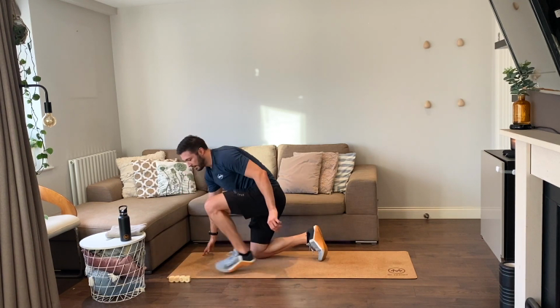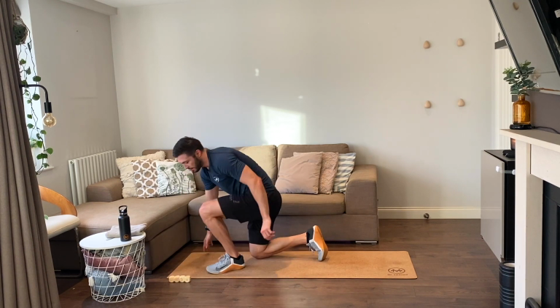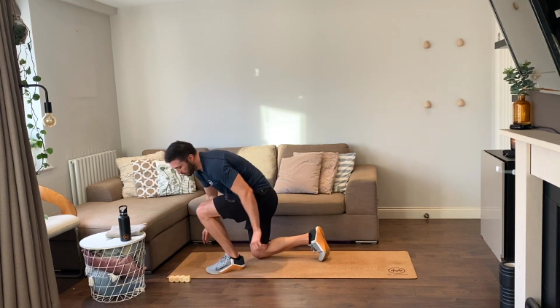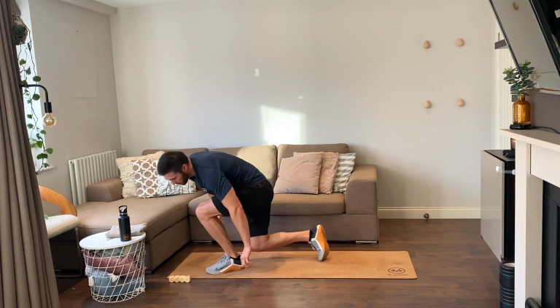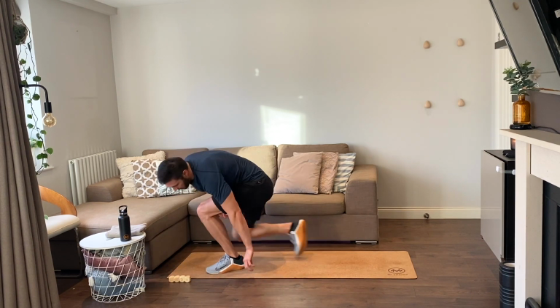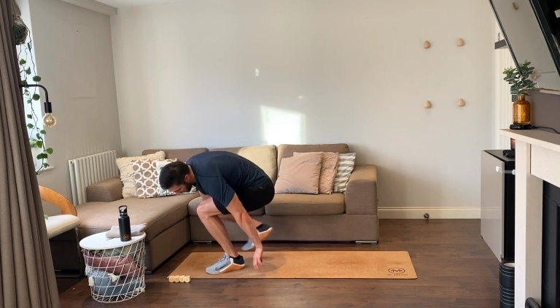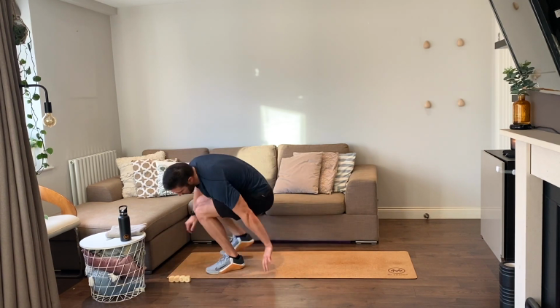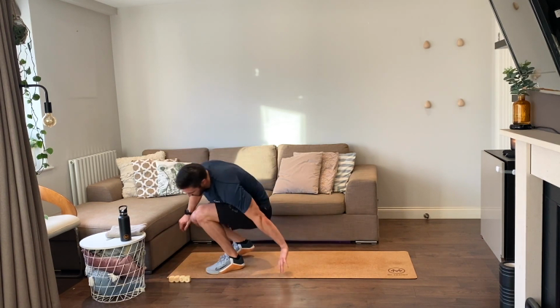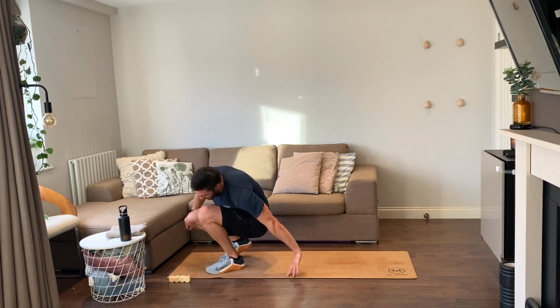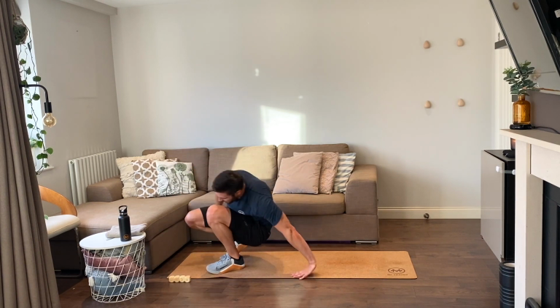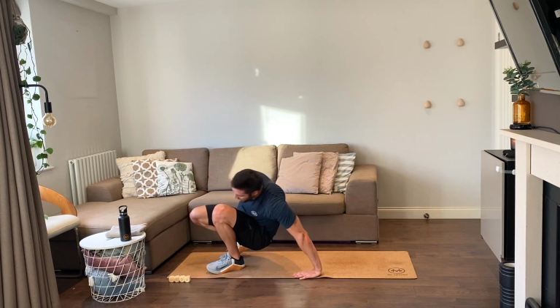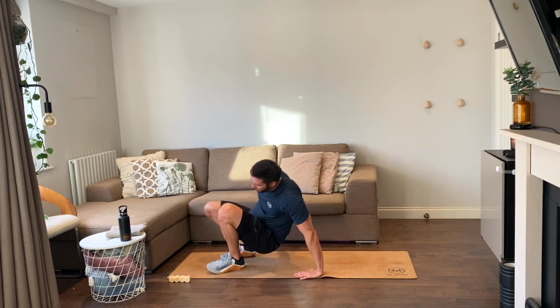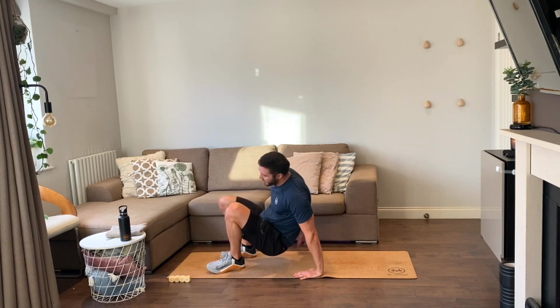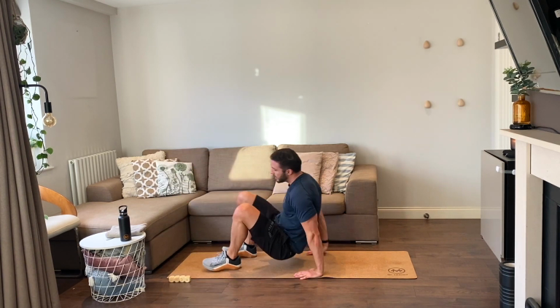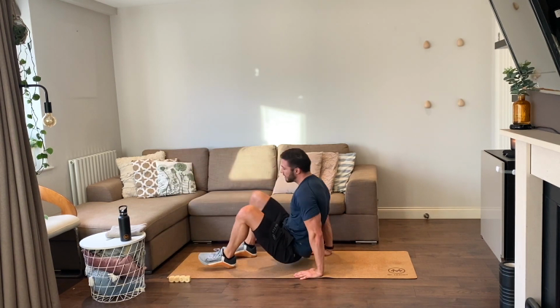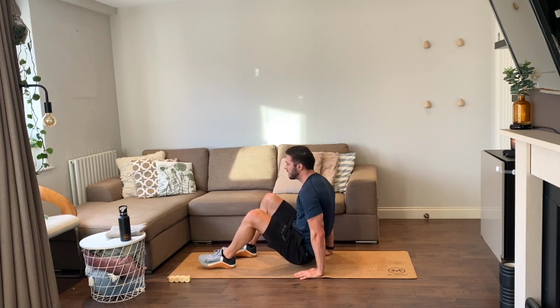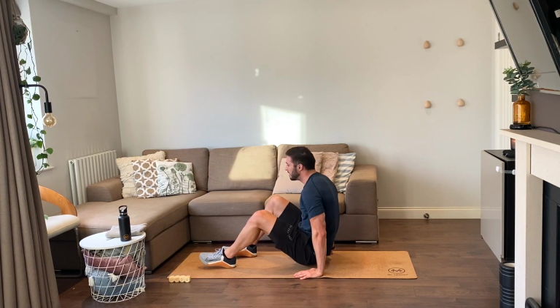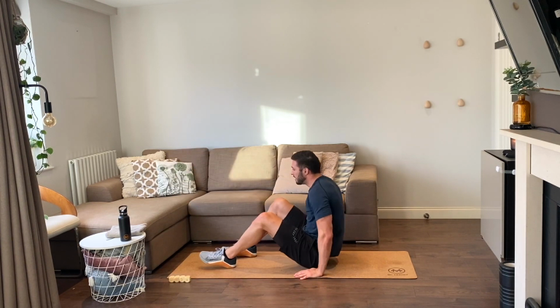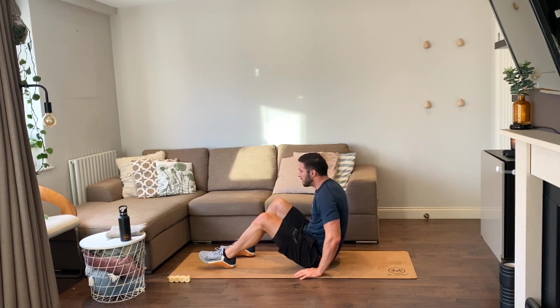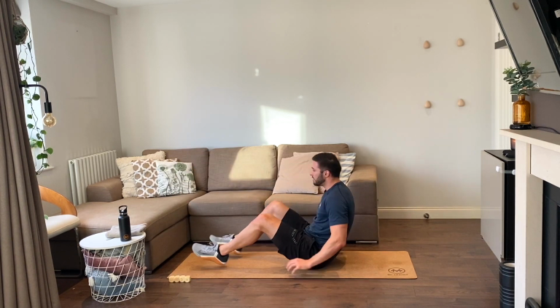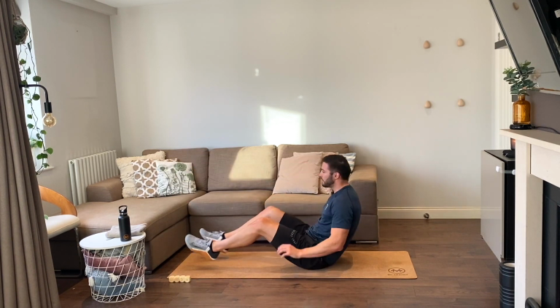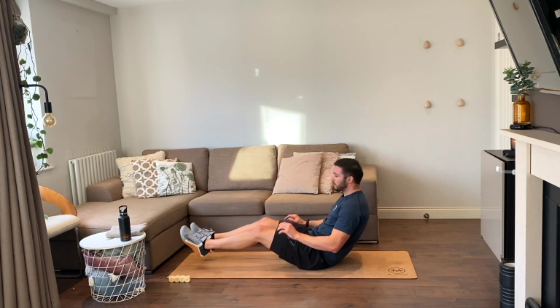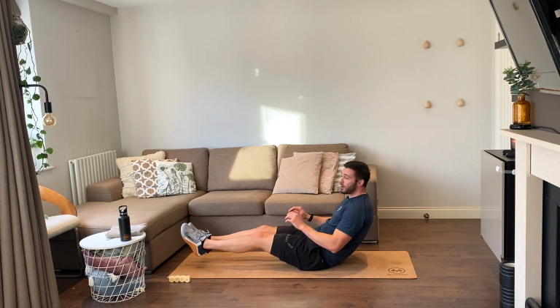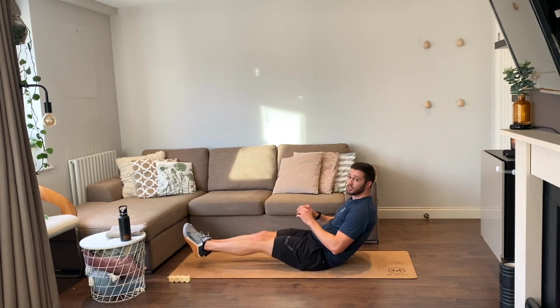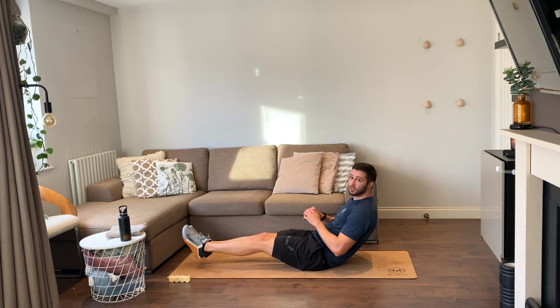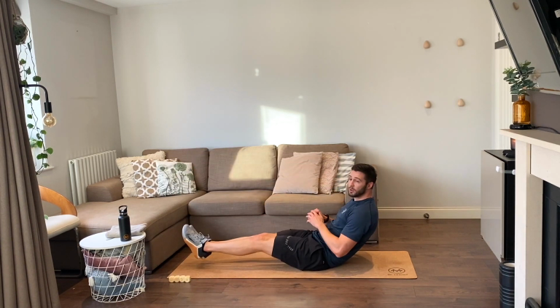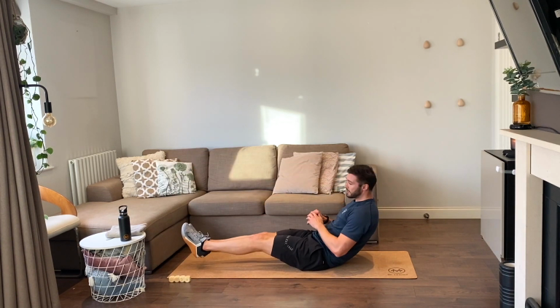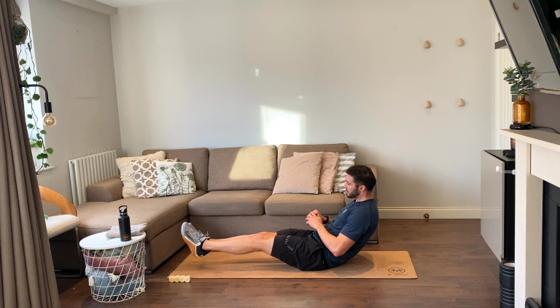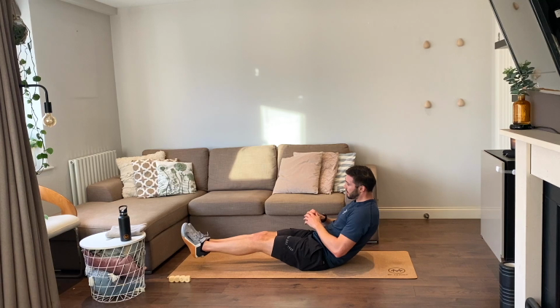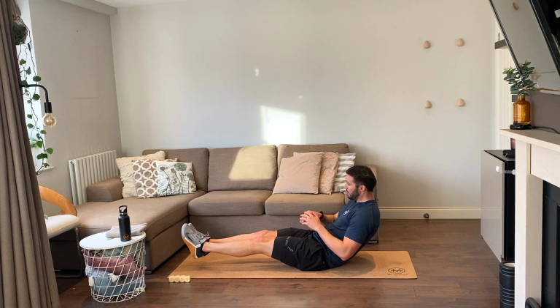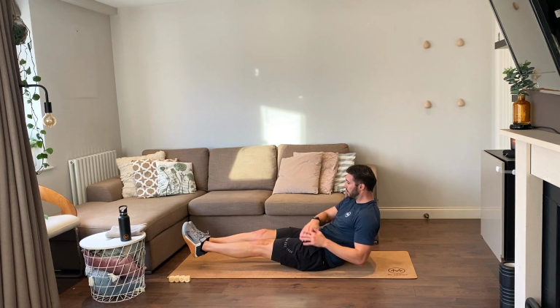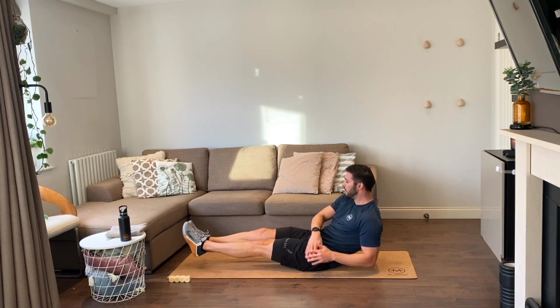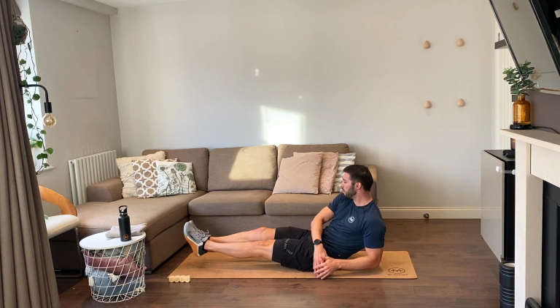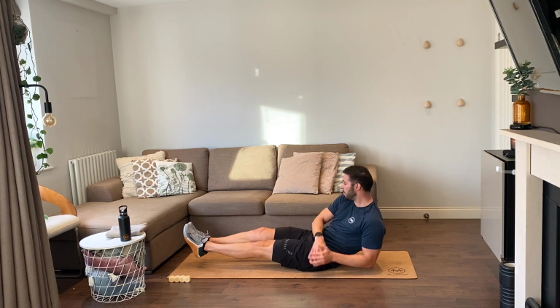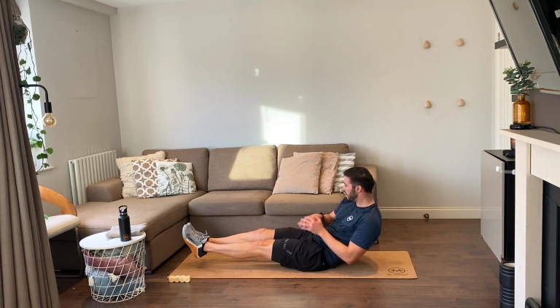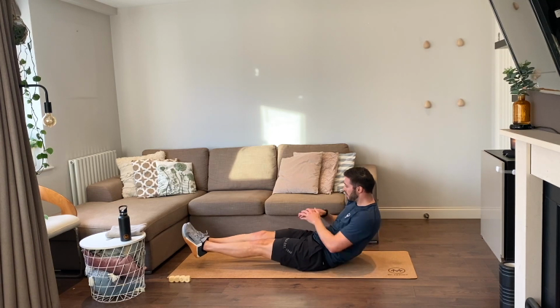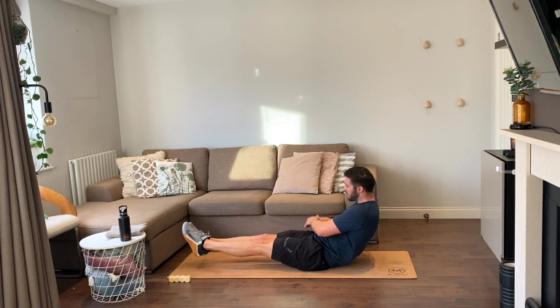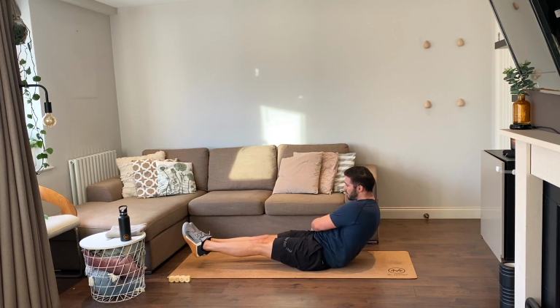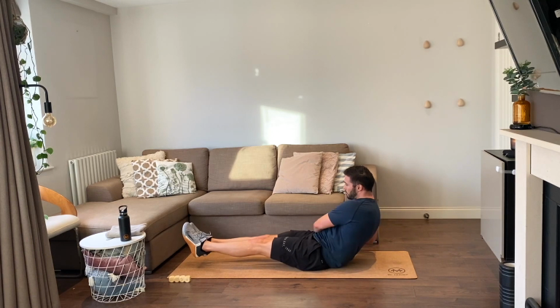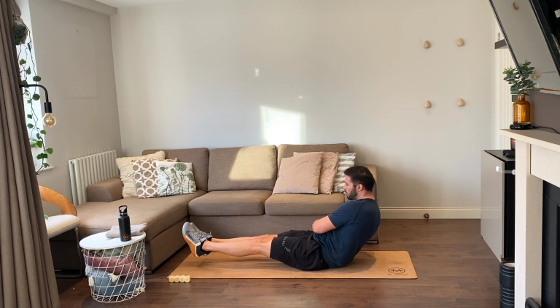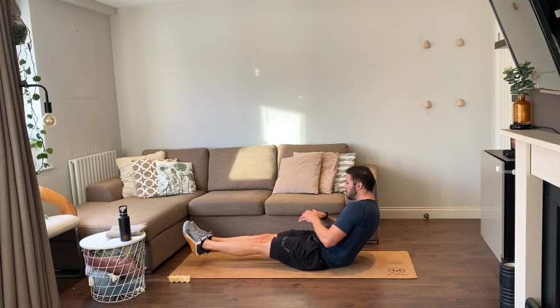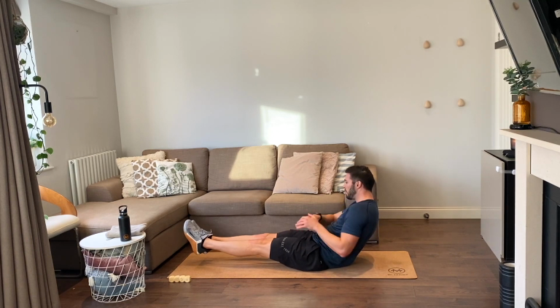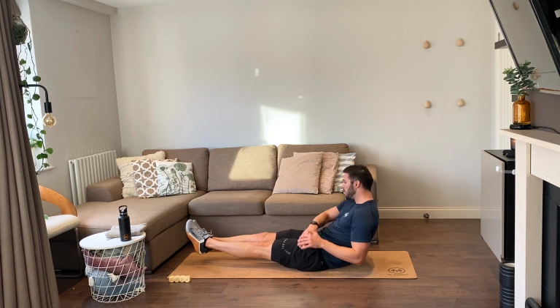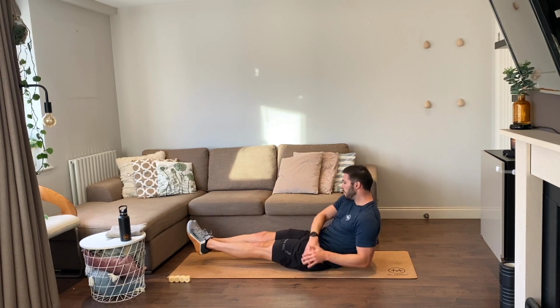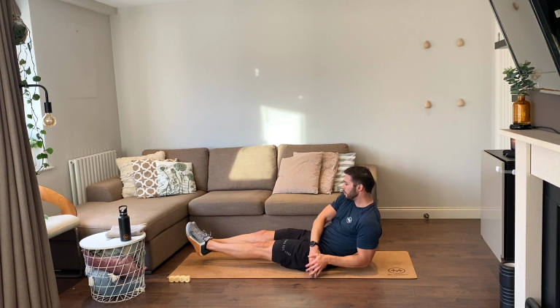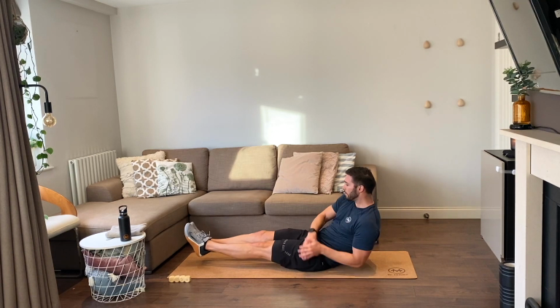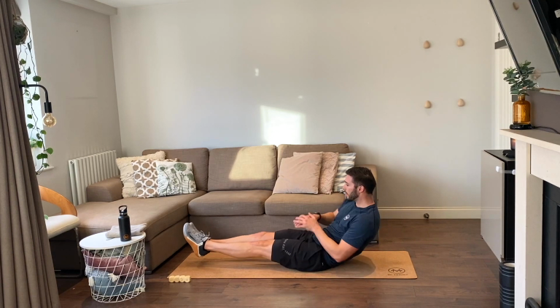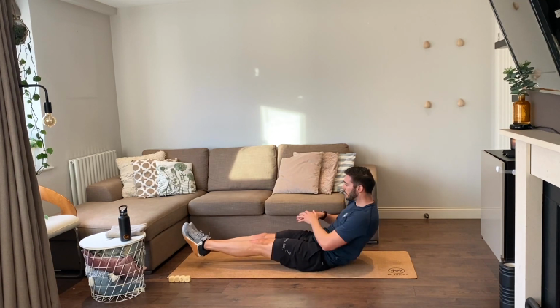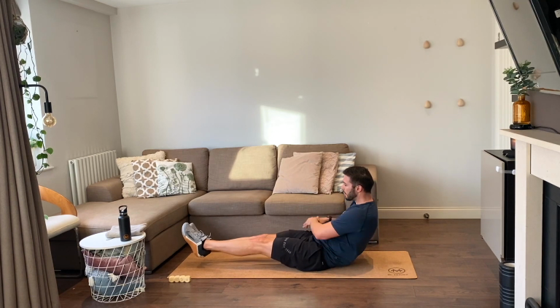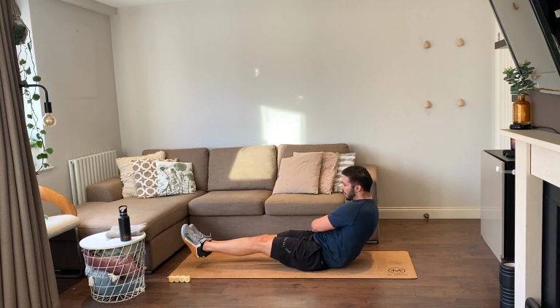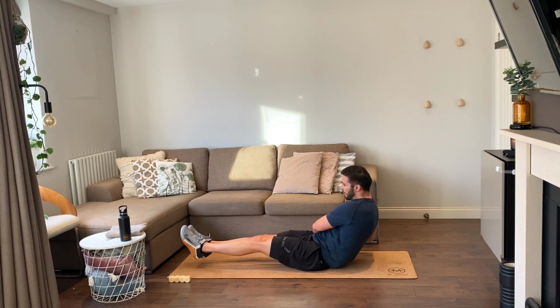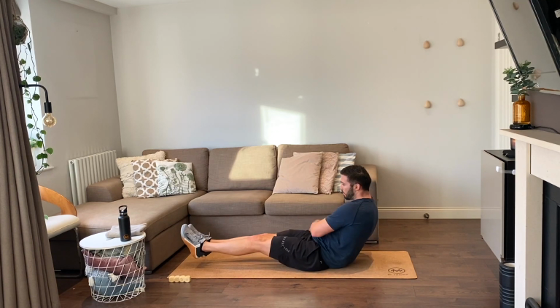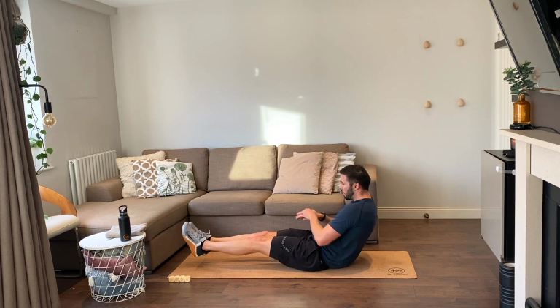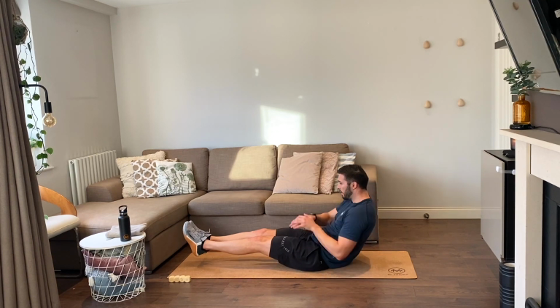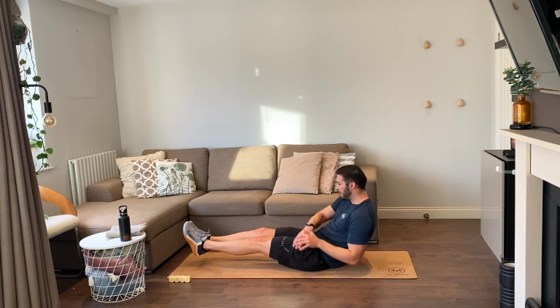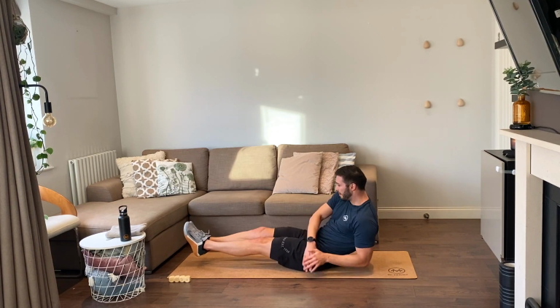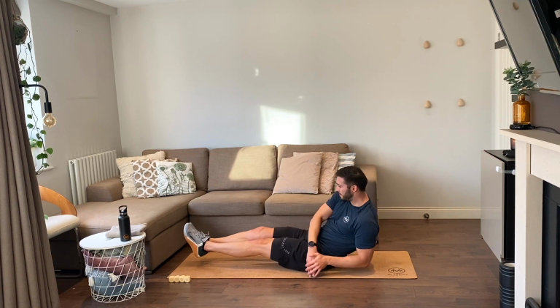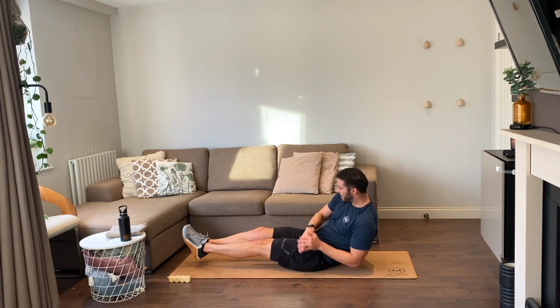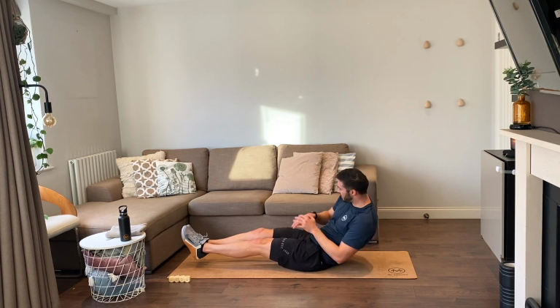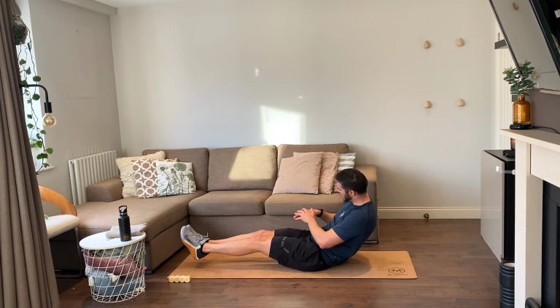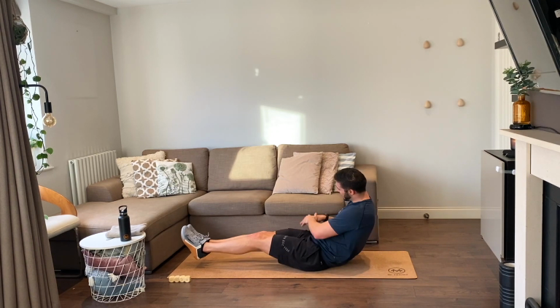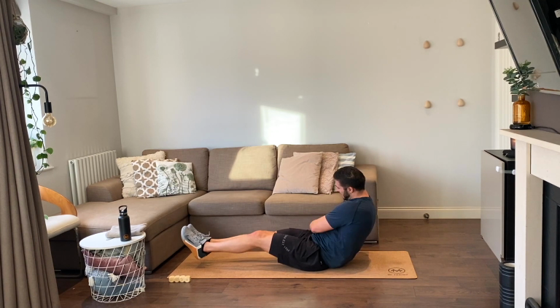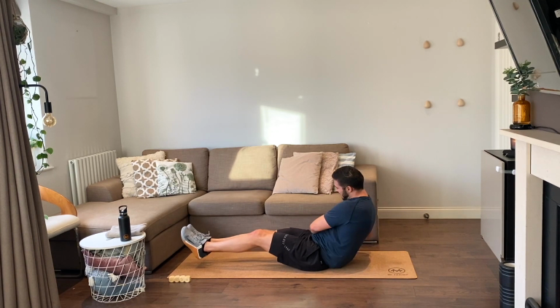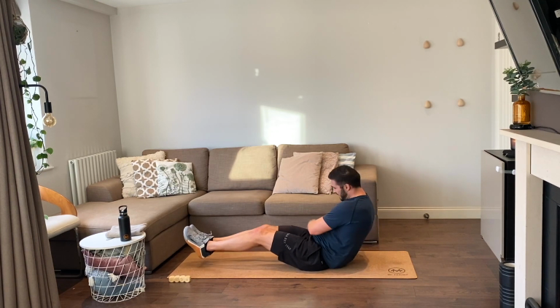Another quick one, ready — six Russian twists, let's go. One, two, three, four, five, six.